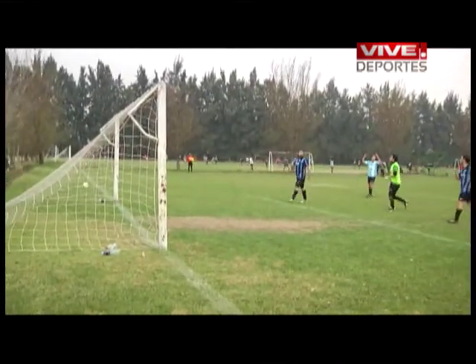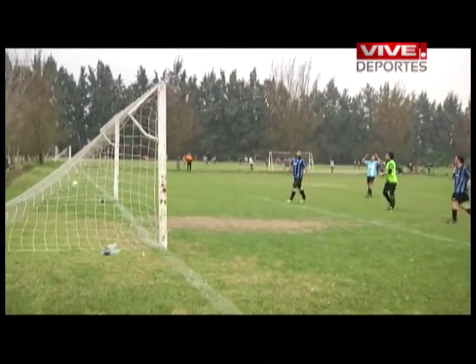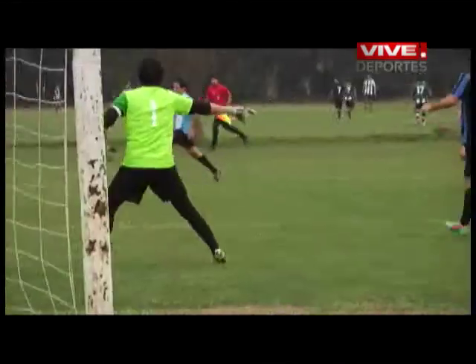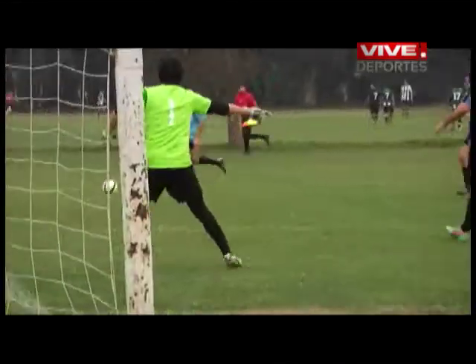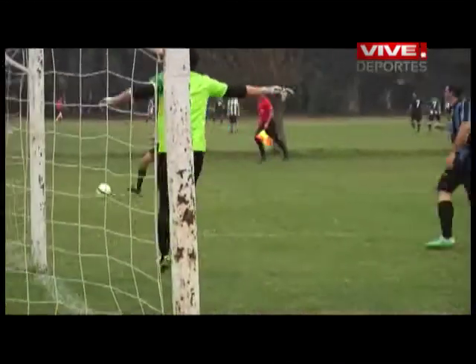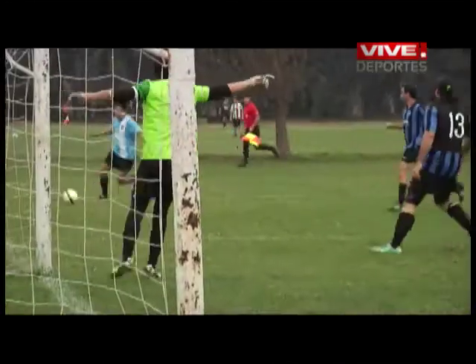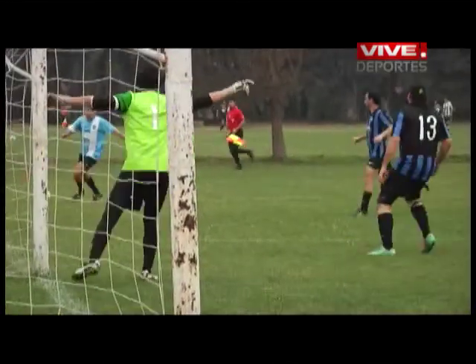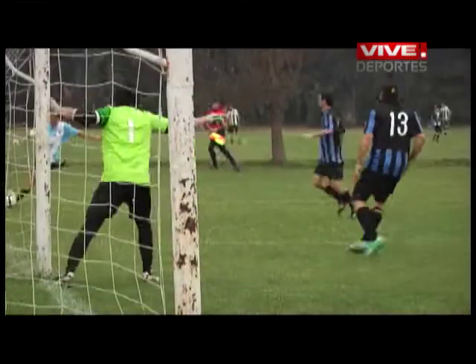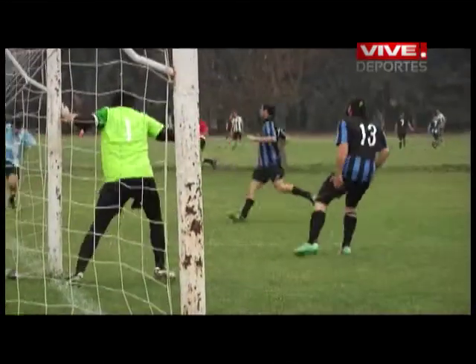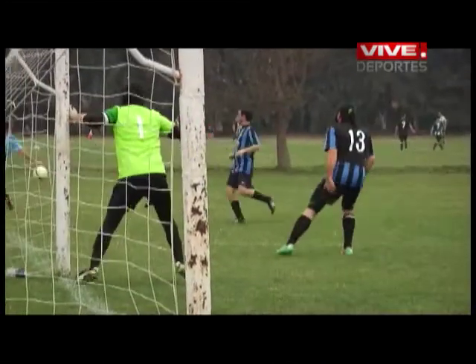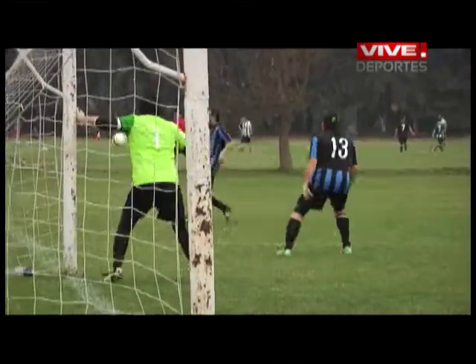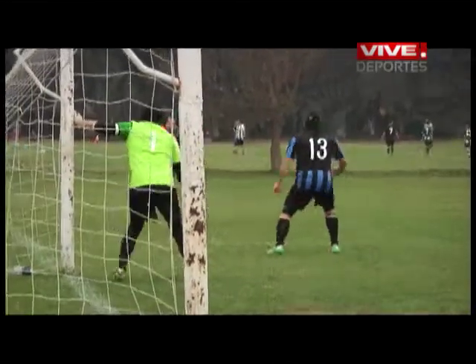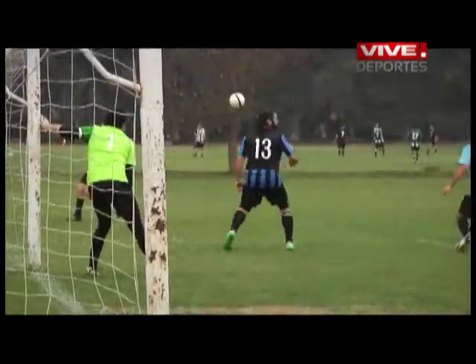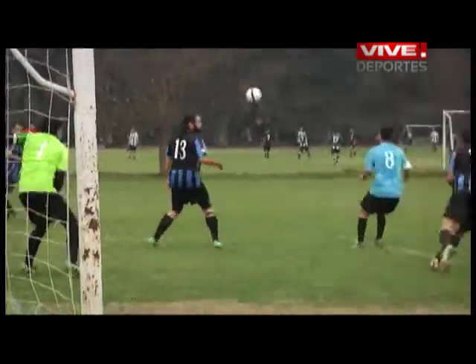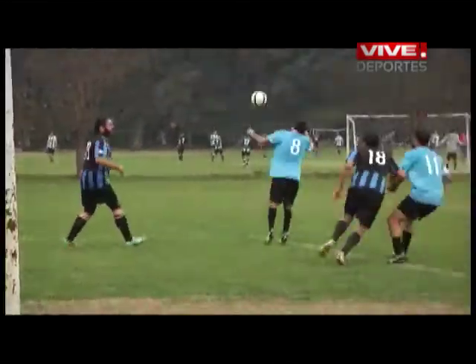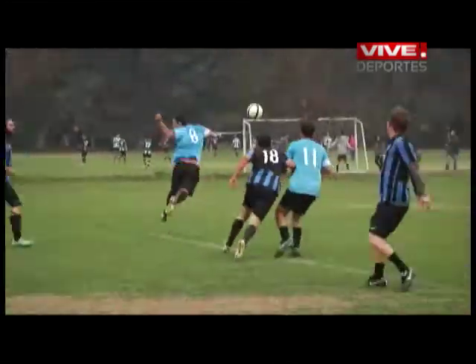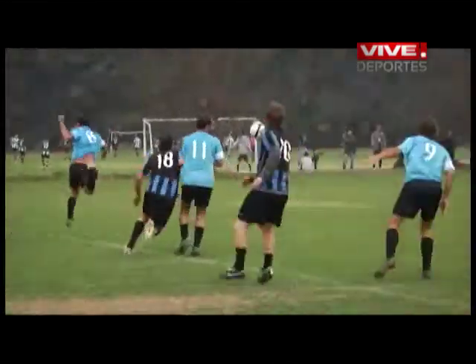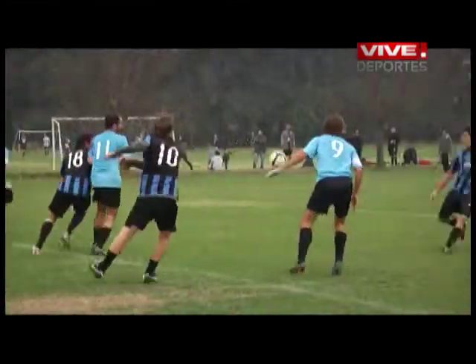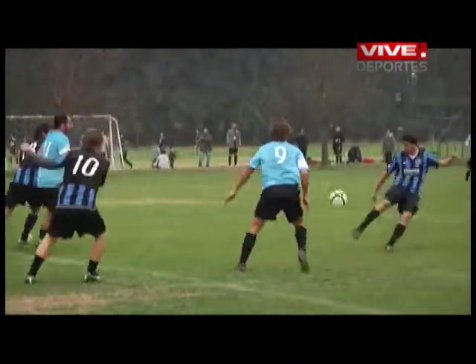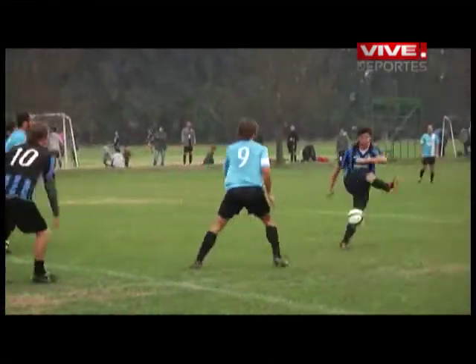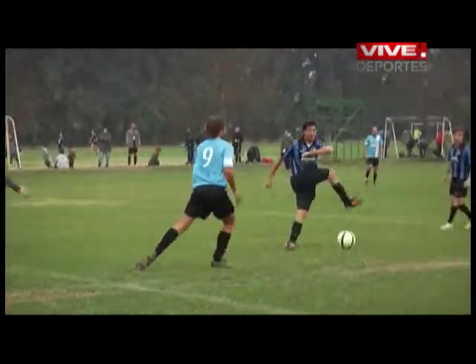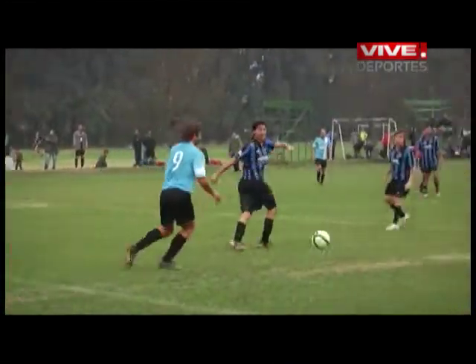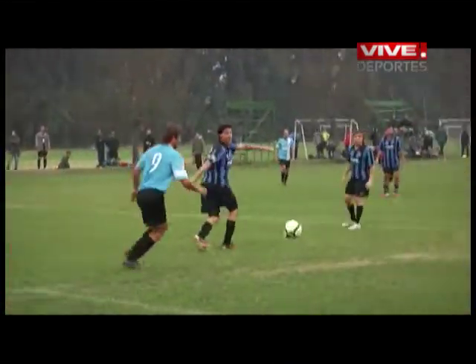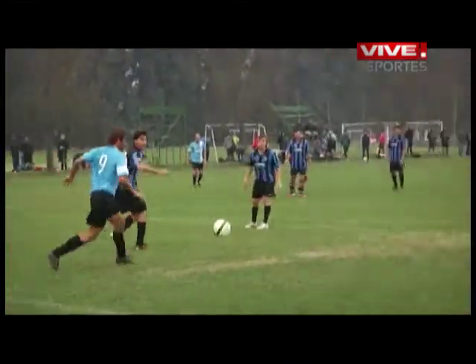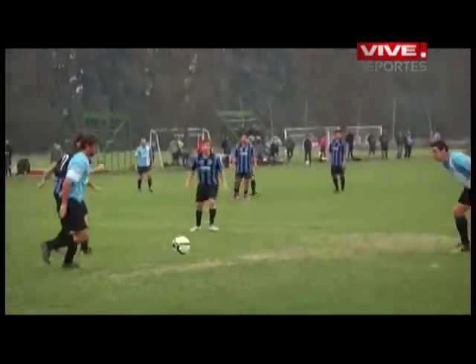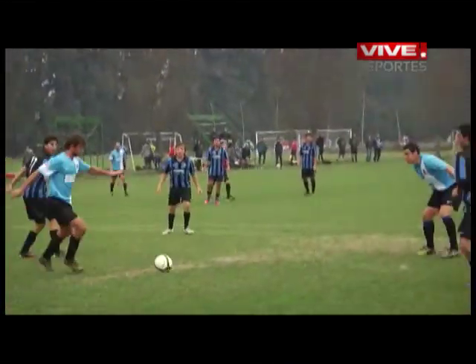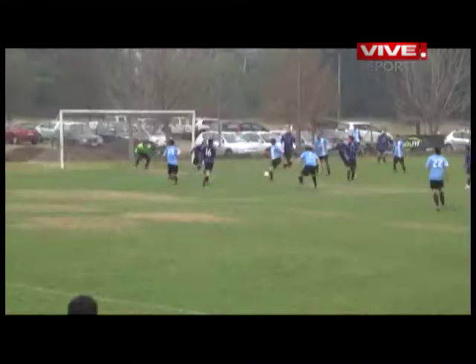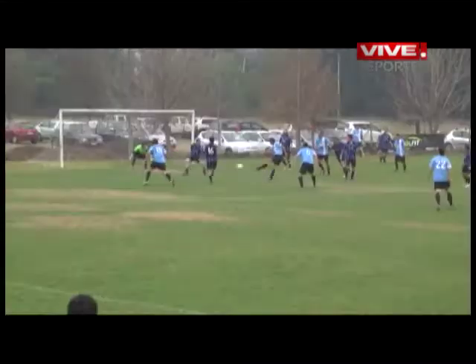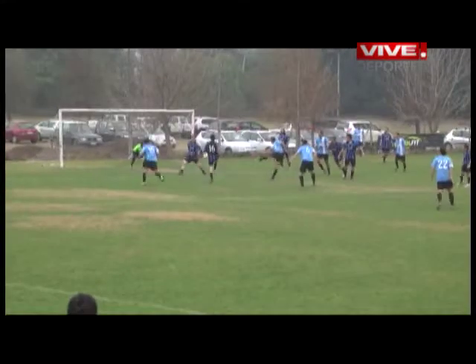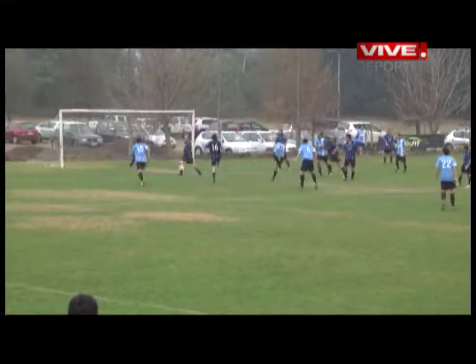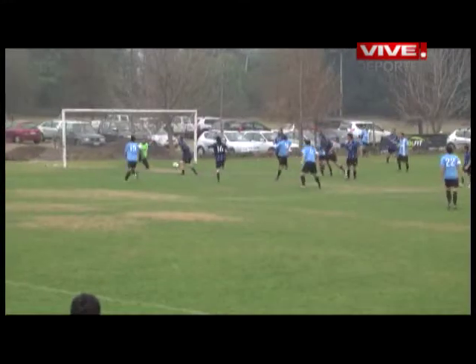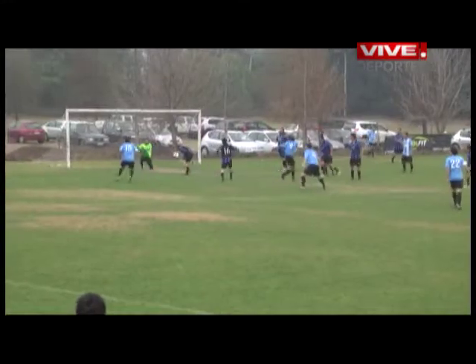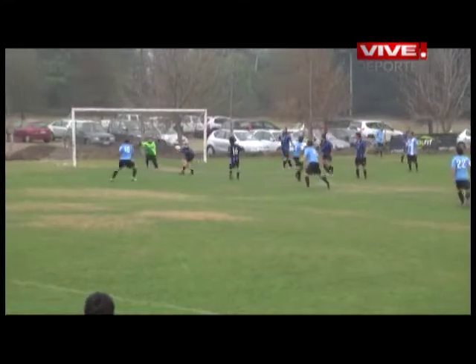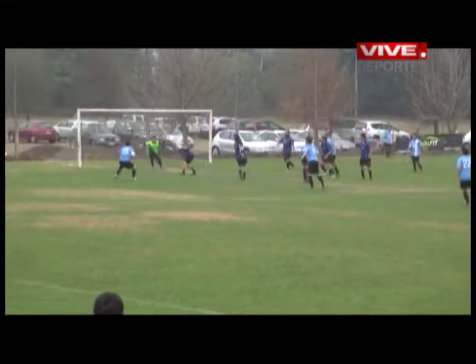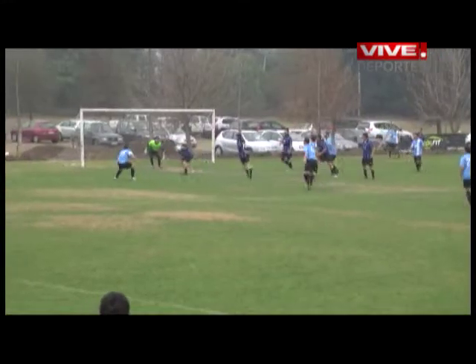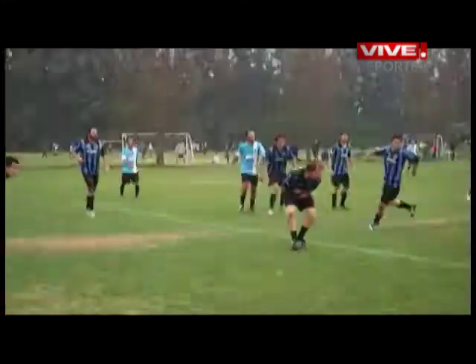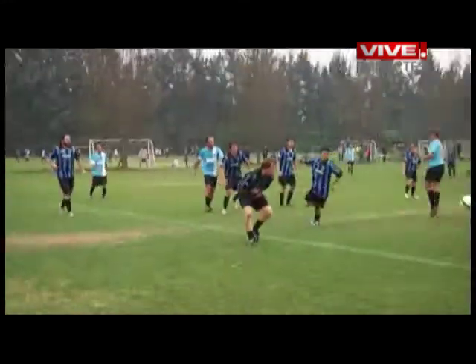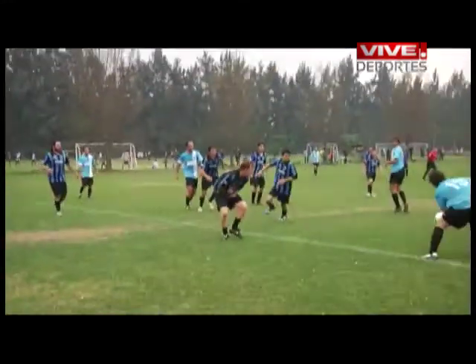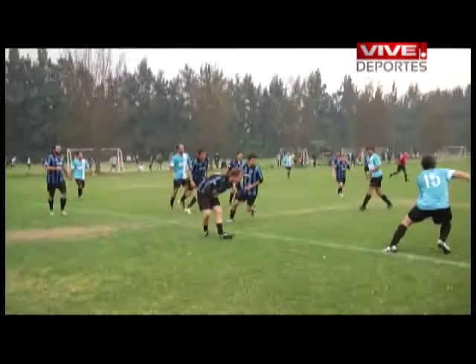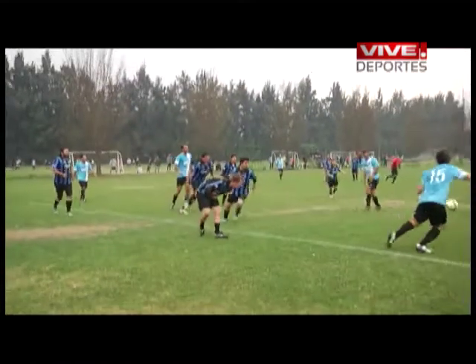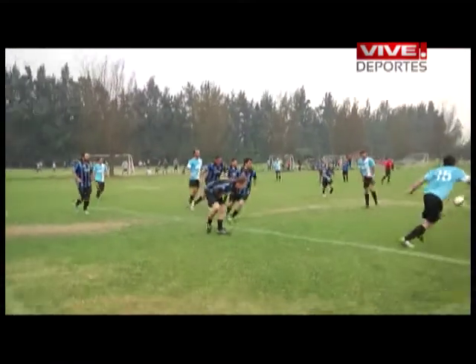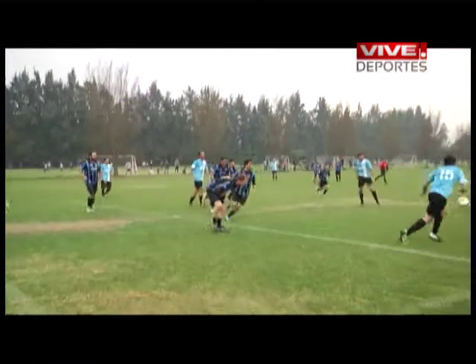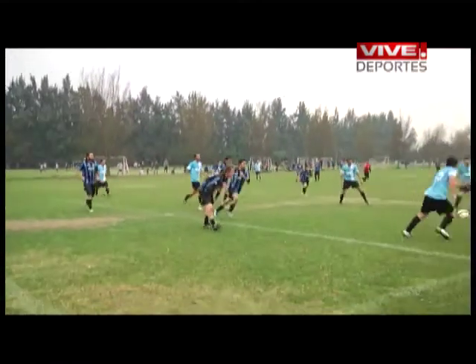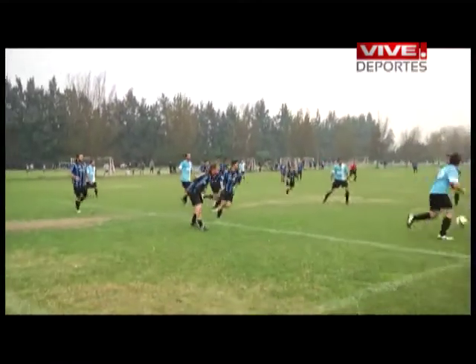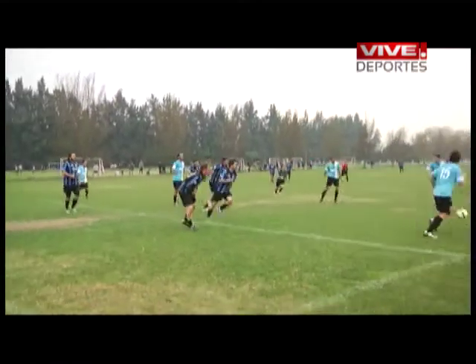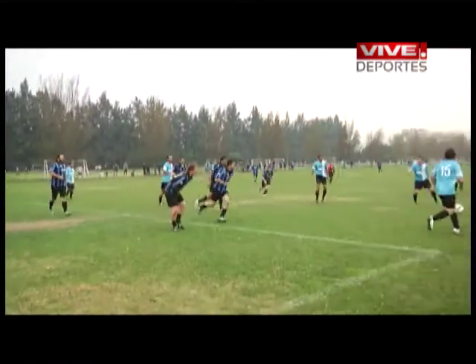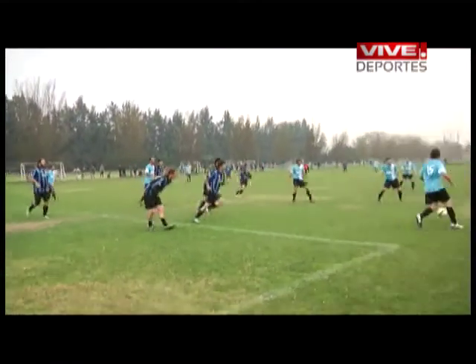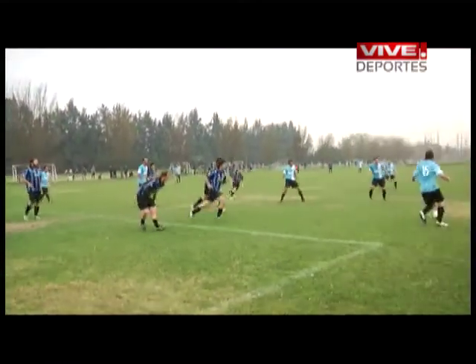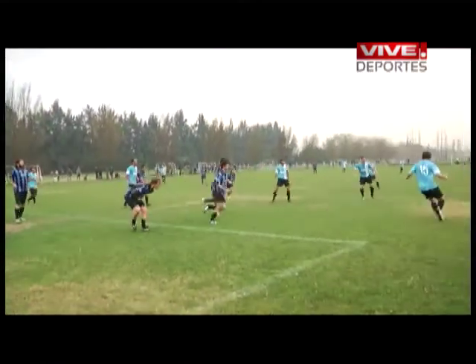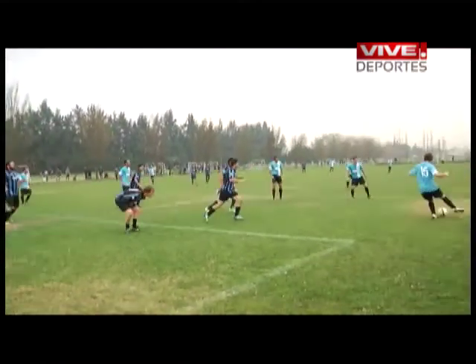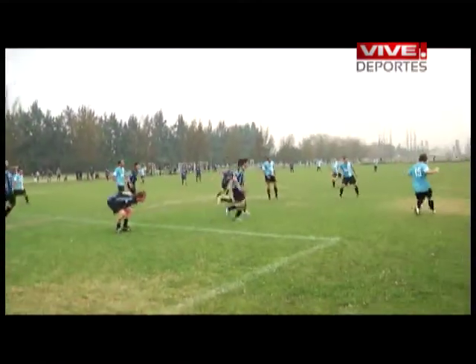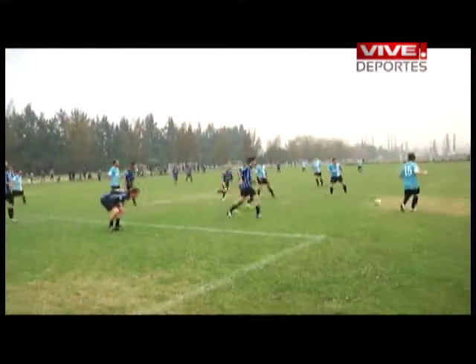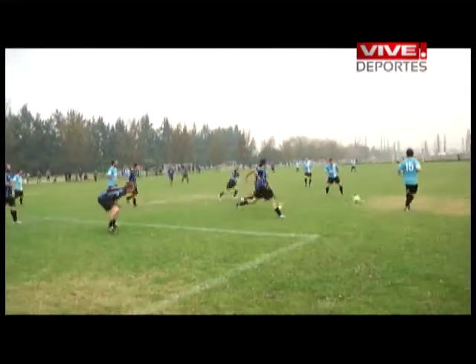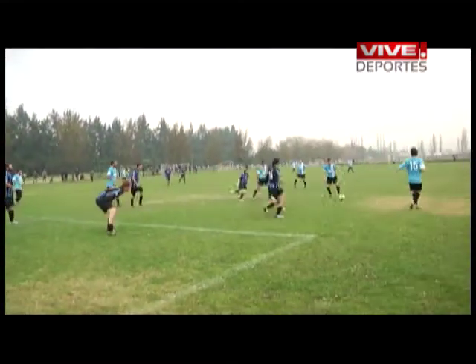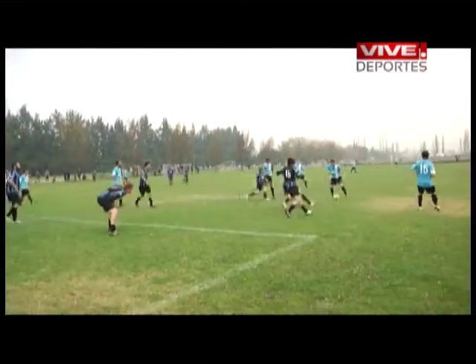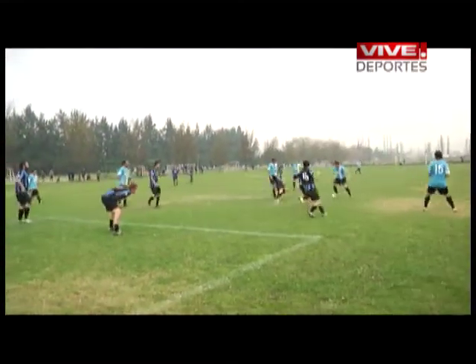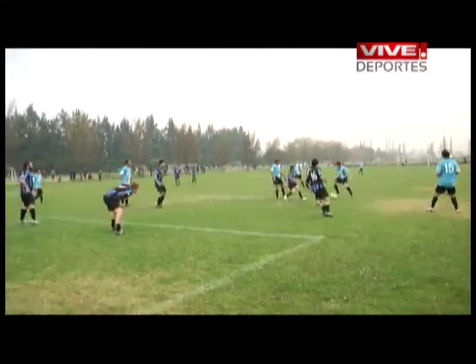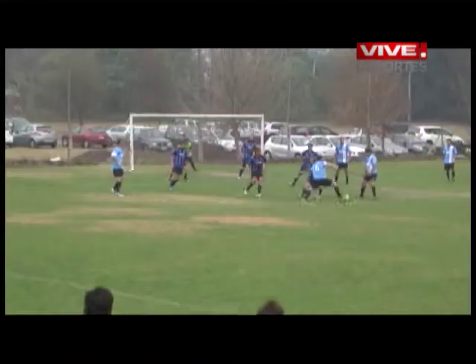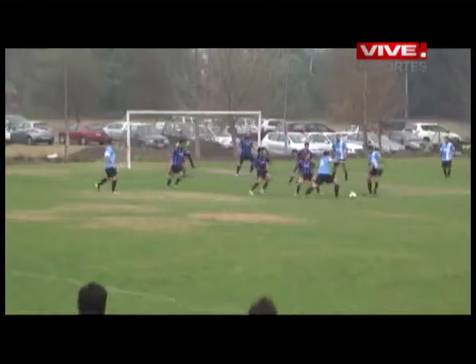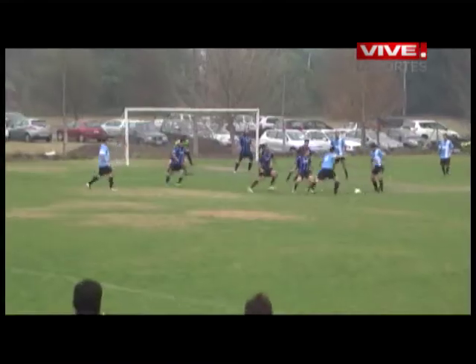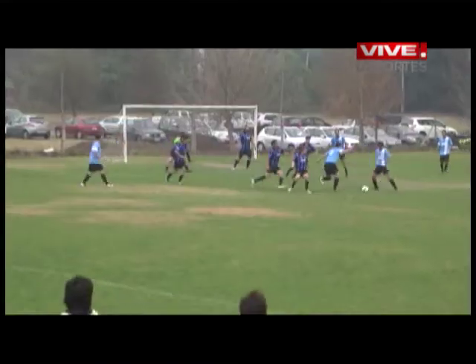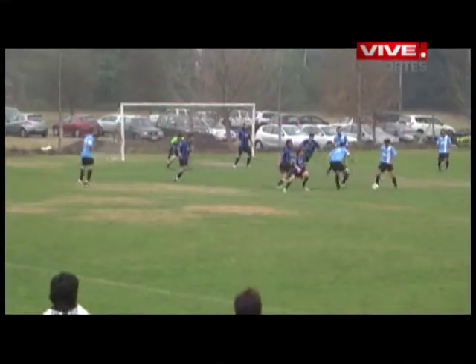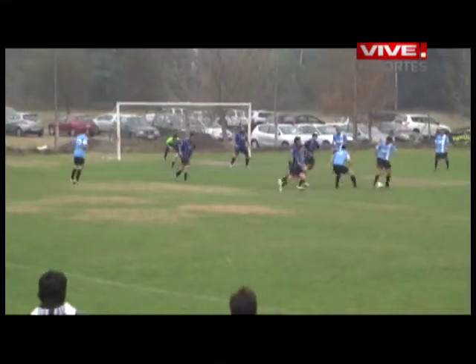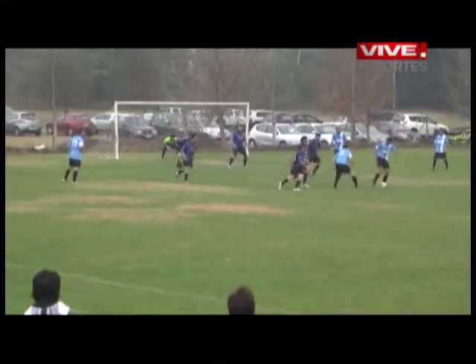En la media hora de juego, una vez más el zurdo Cristian Biel se viste de salvador, cuando salva a la portería de un violento disparo a quemarropa.